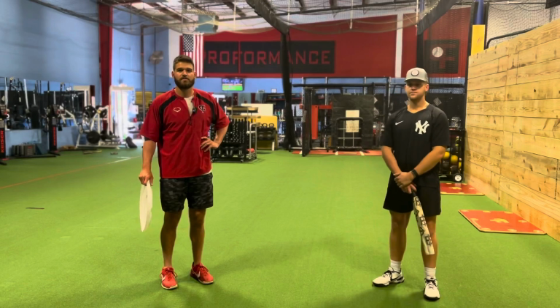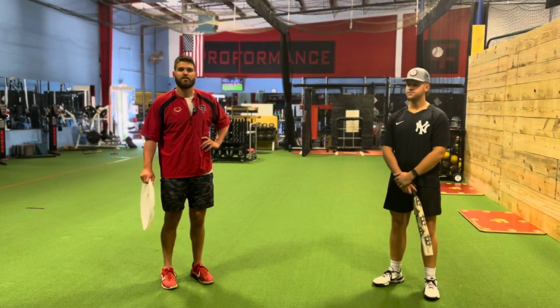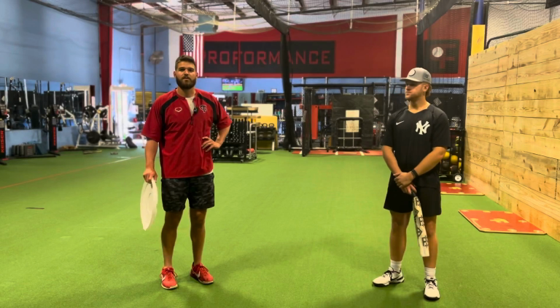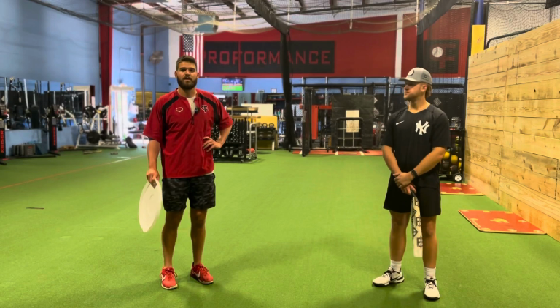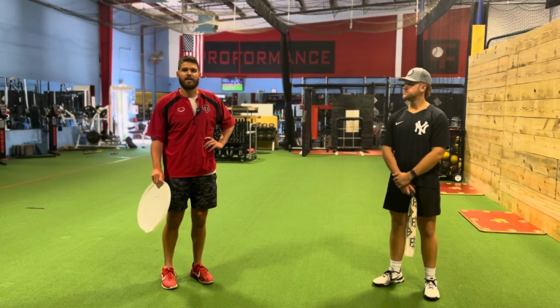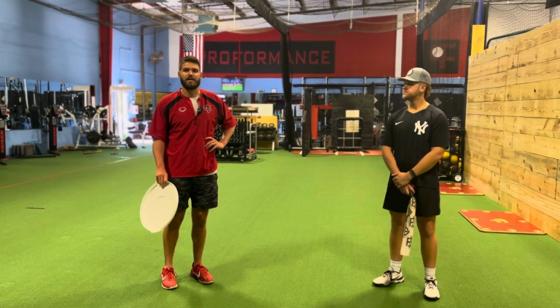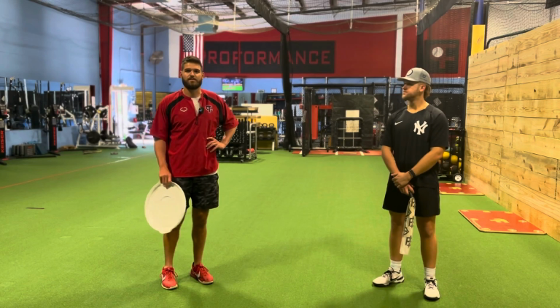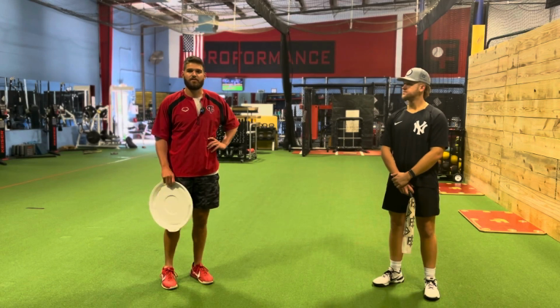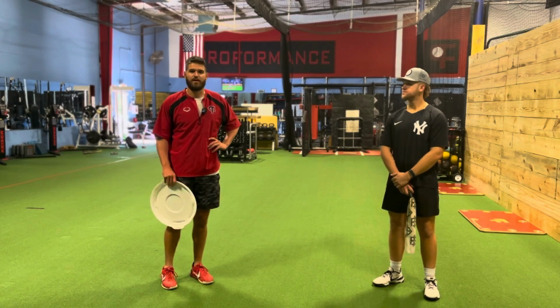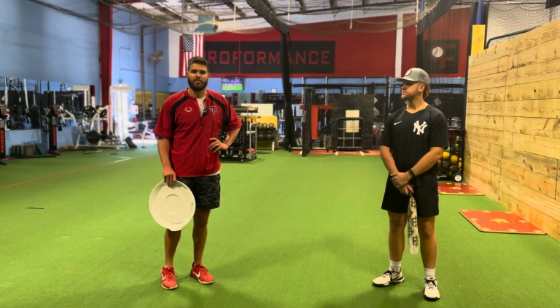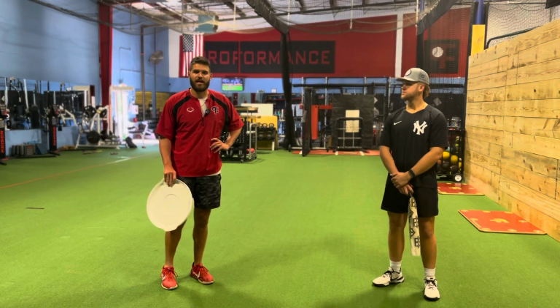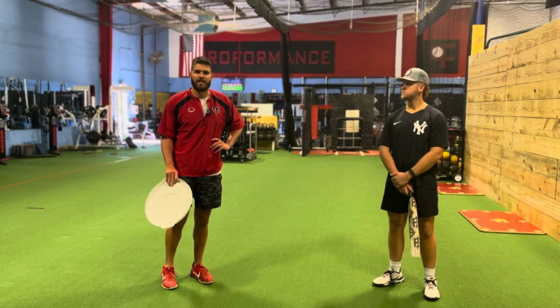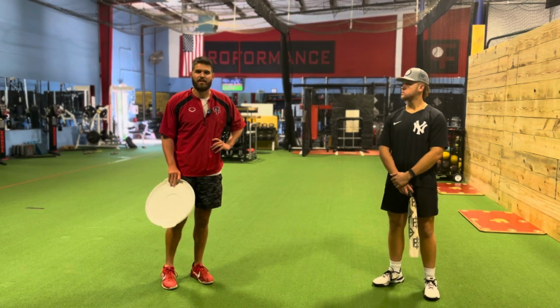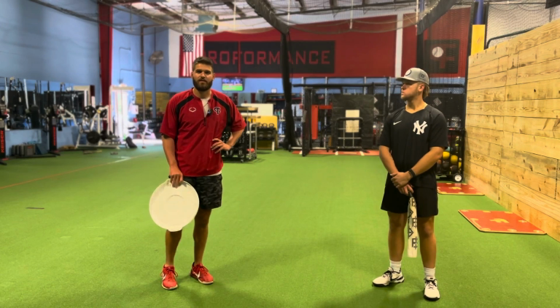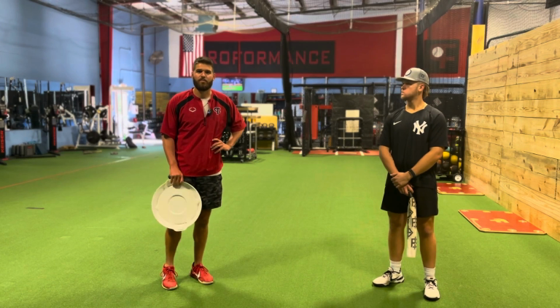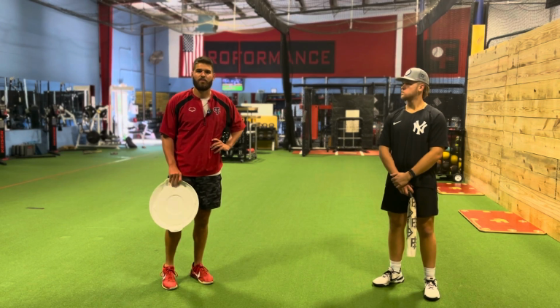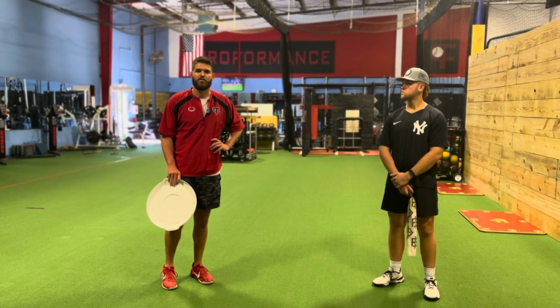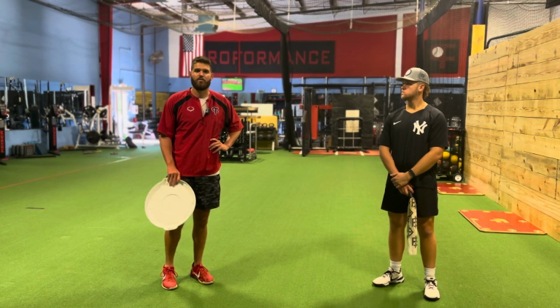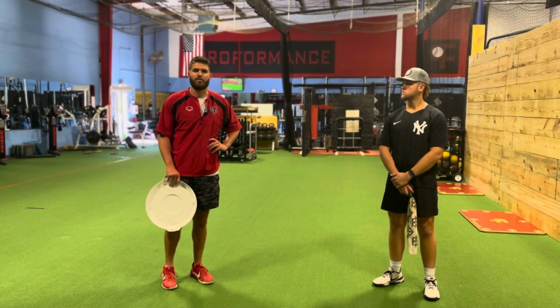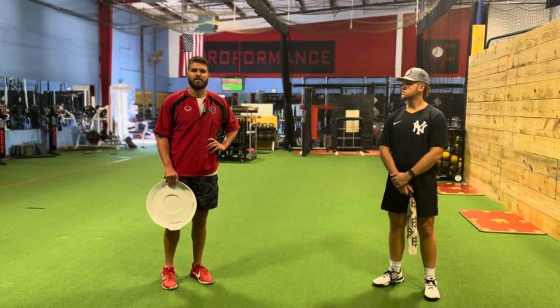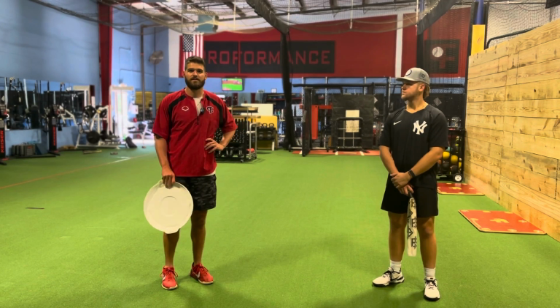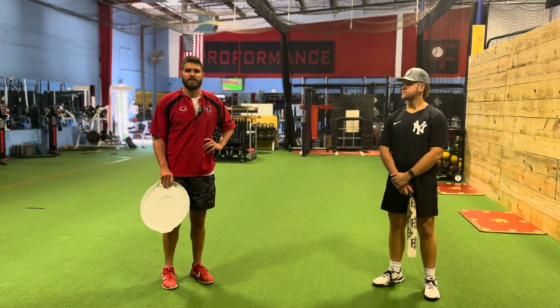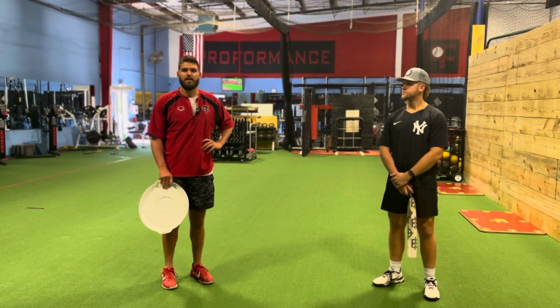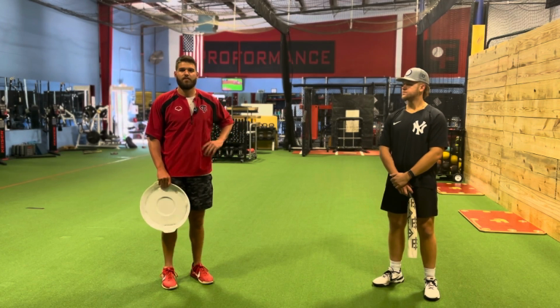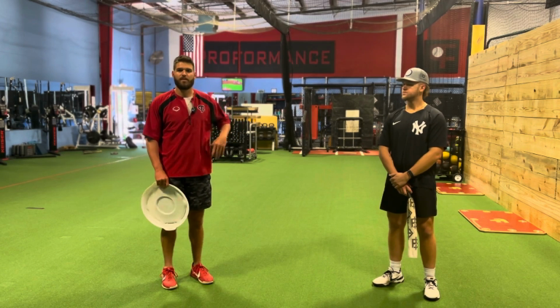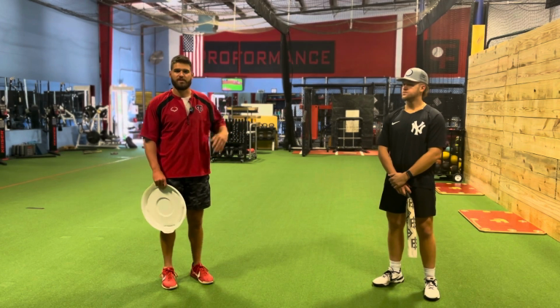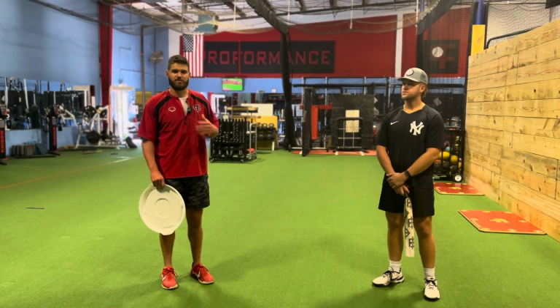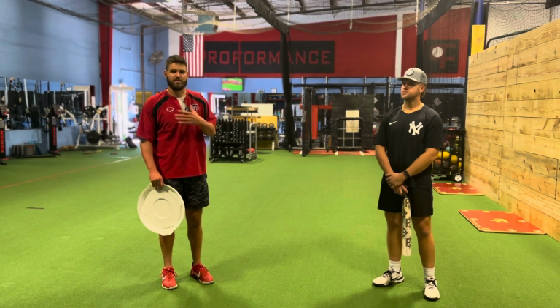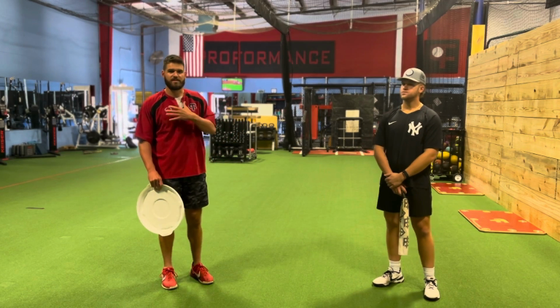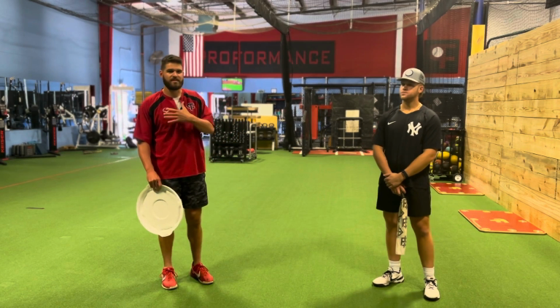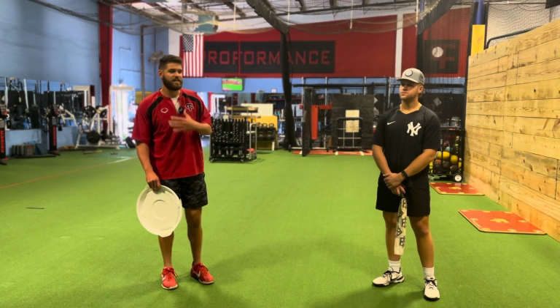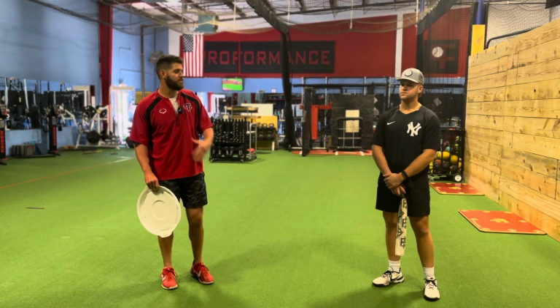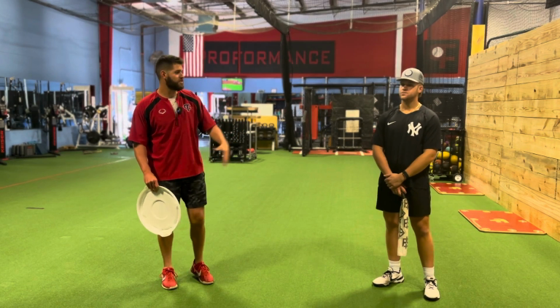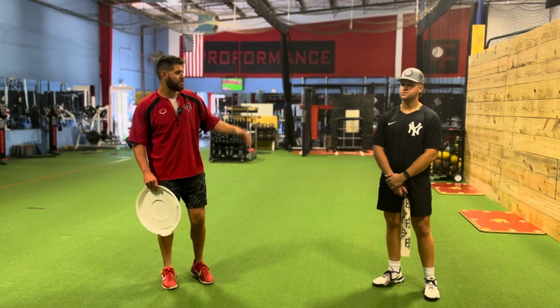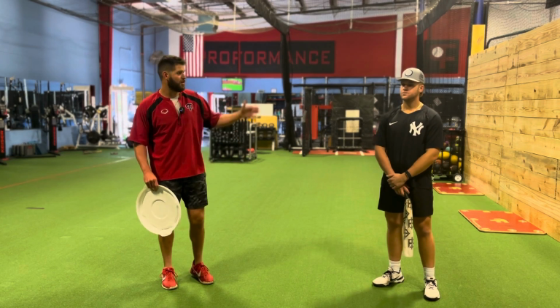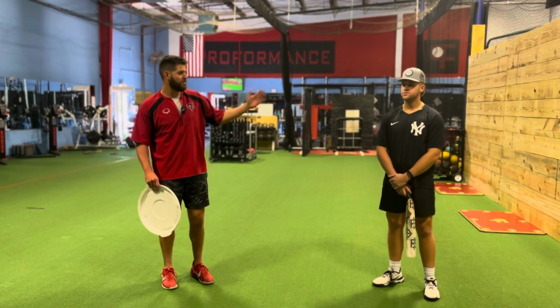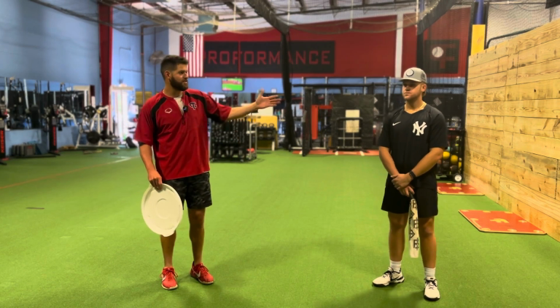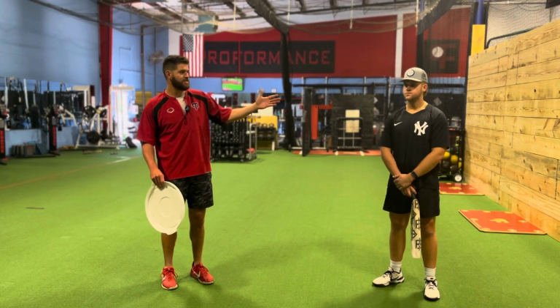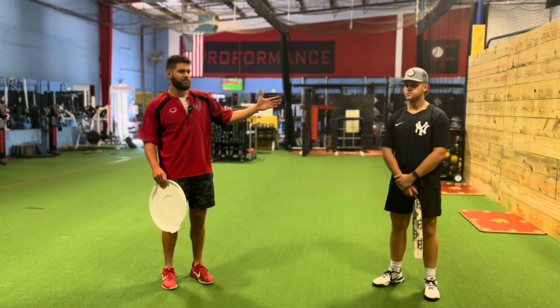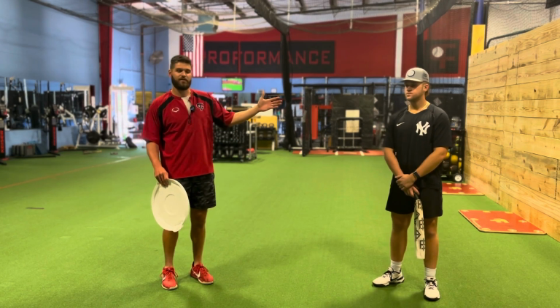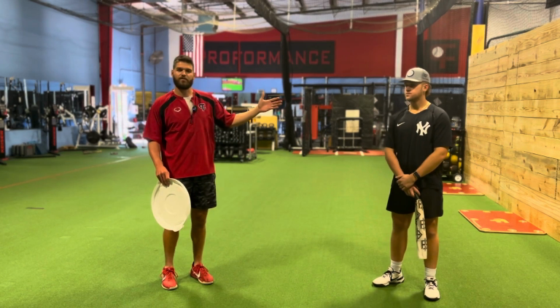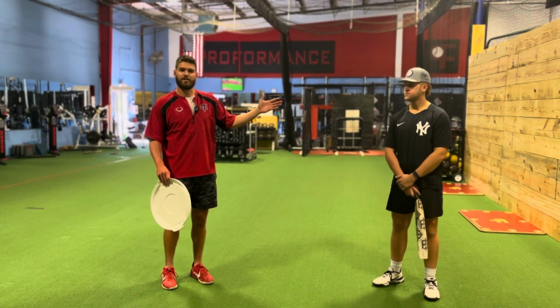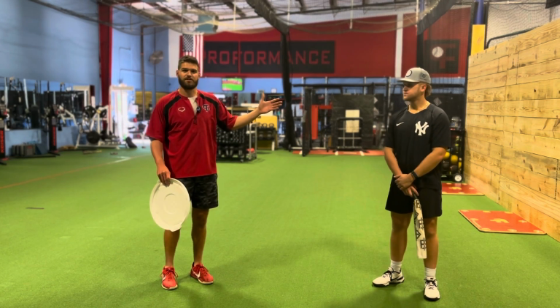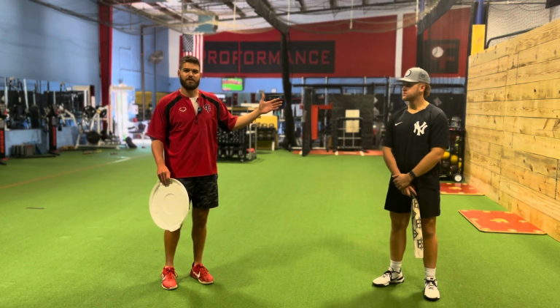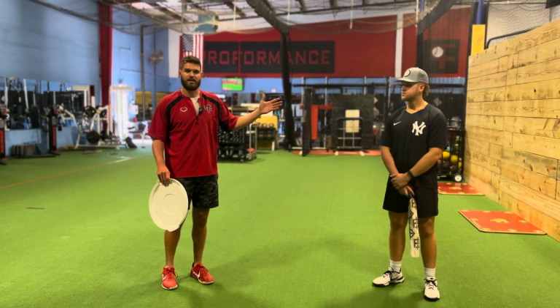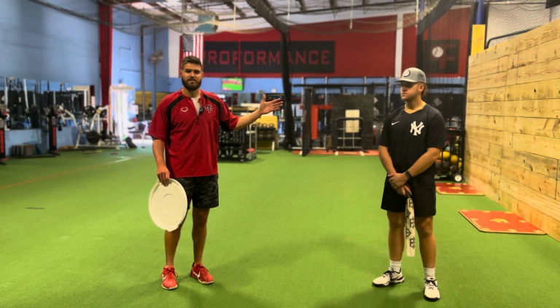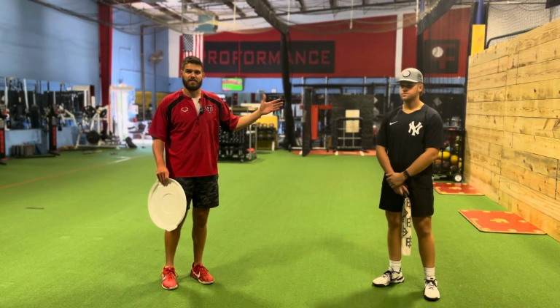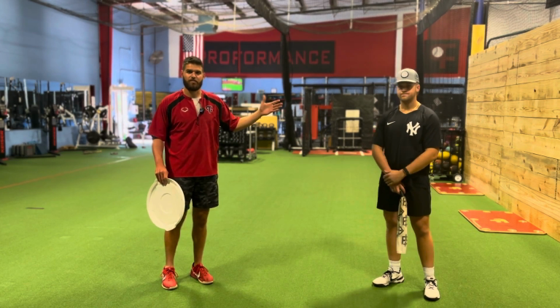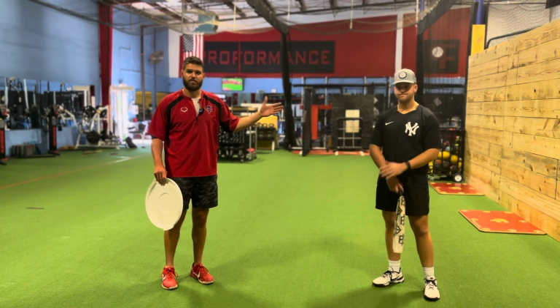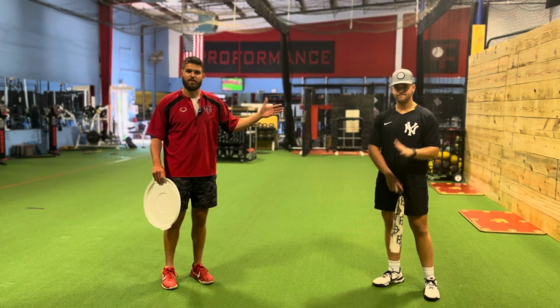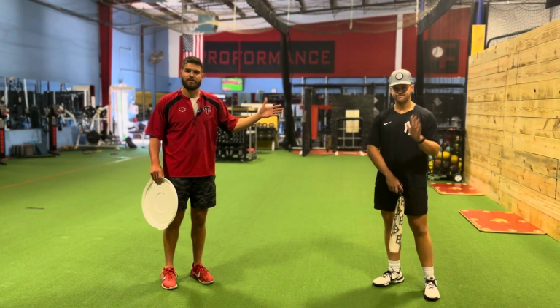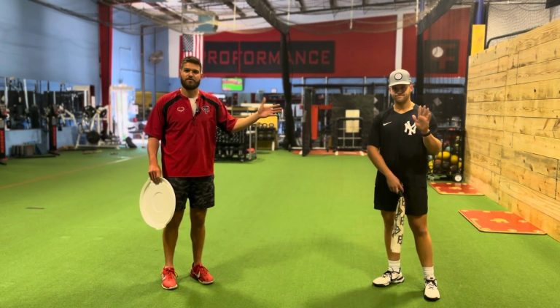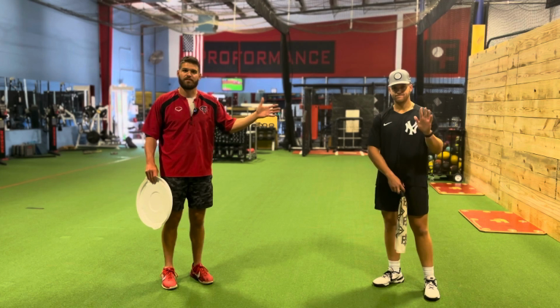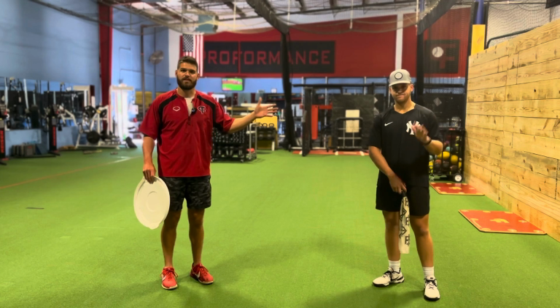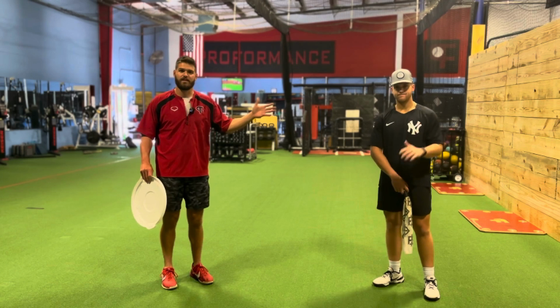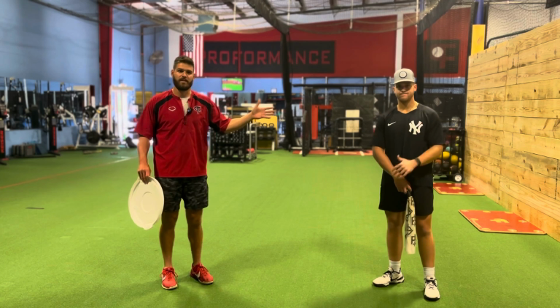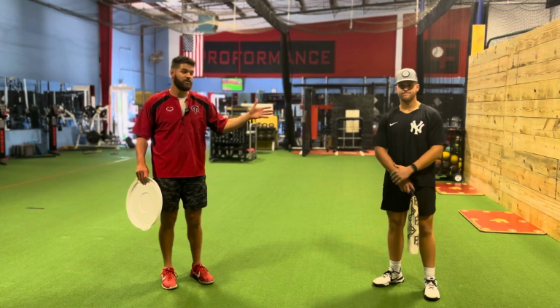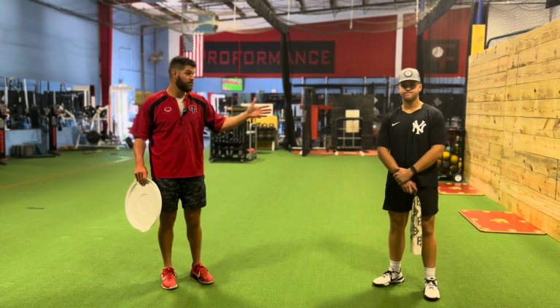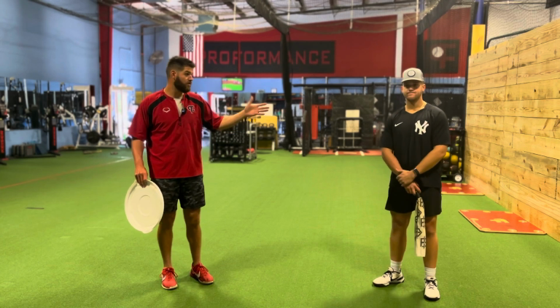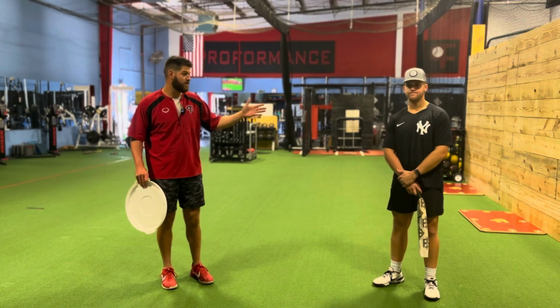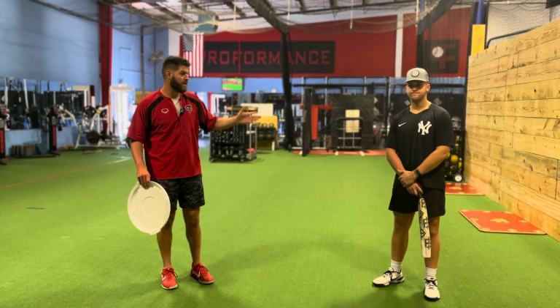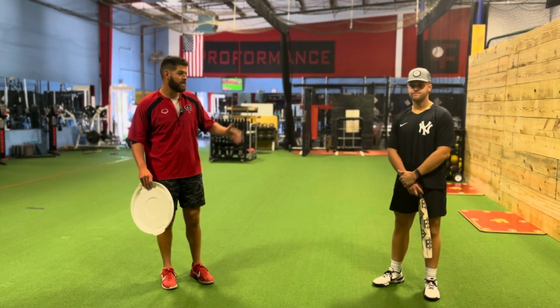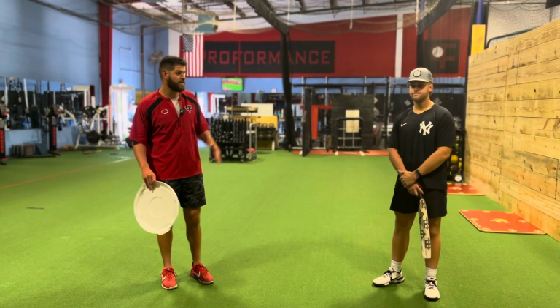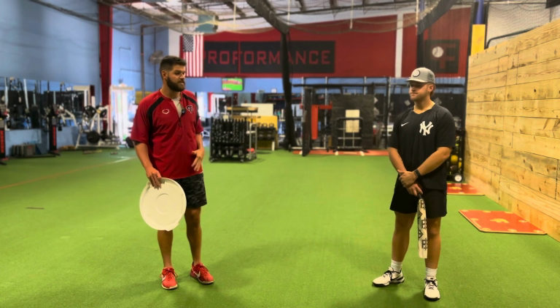What's going on guys? Grant Black here at Proformance, pitcher with the St. Louis Cardinals. This is my friend Sean Semple, pitcher with the New York Yankees.